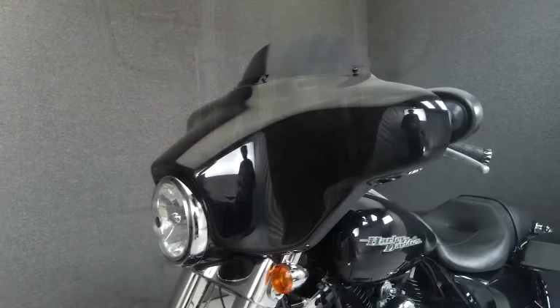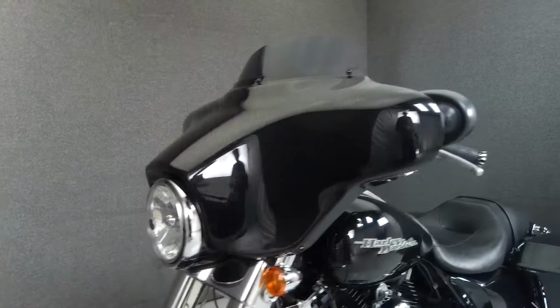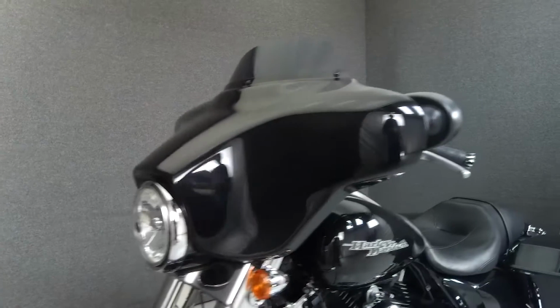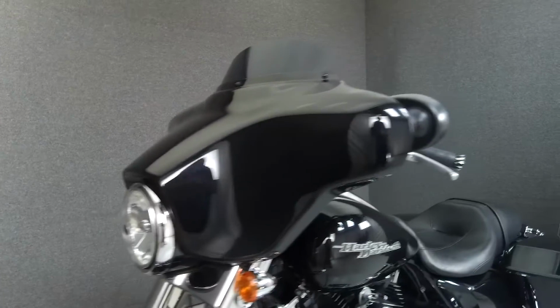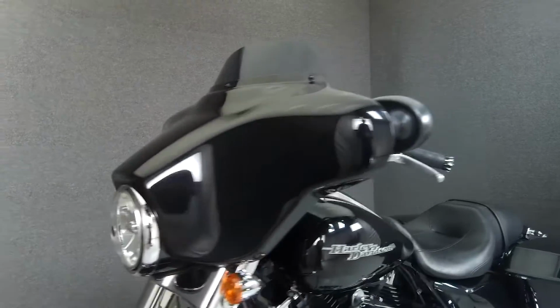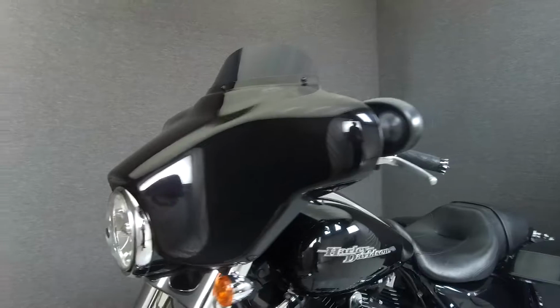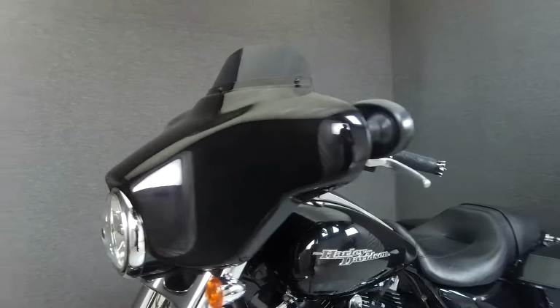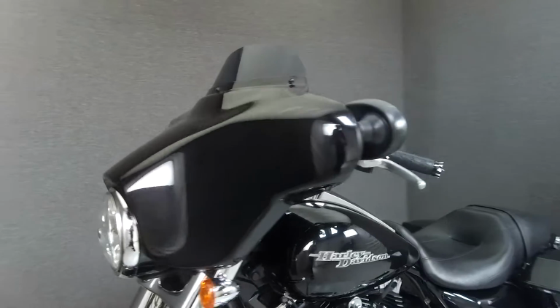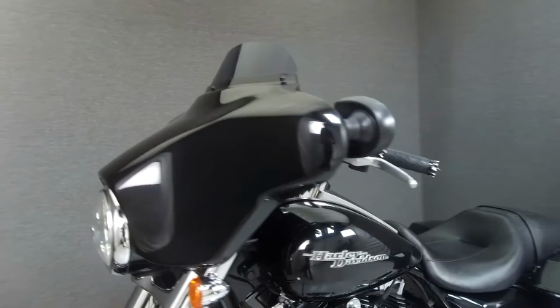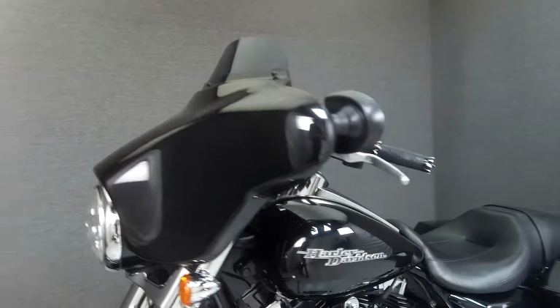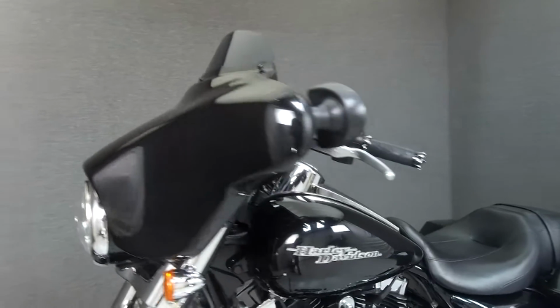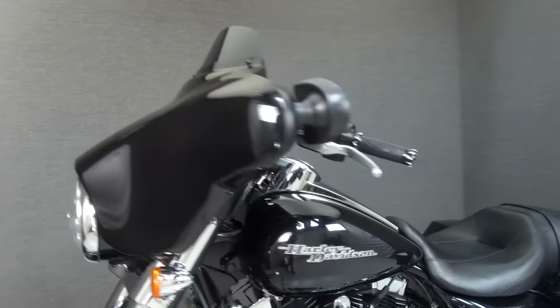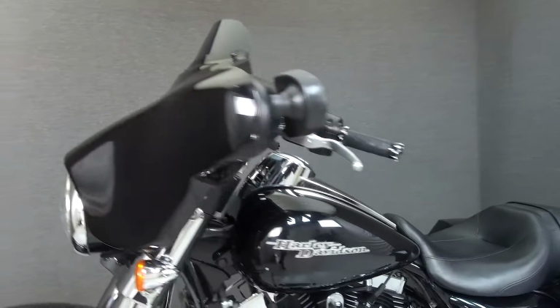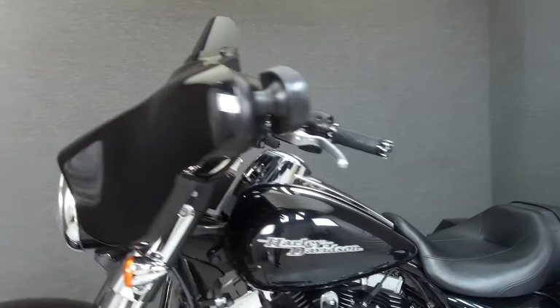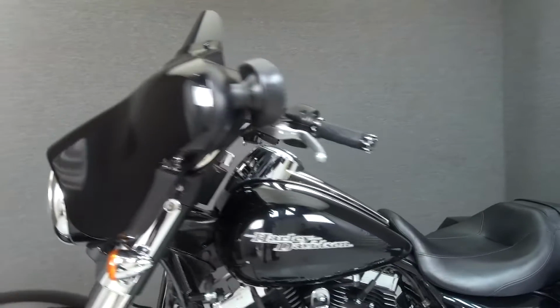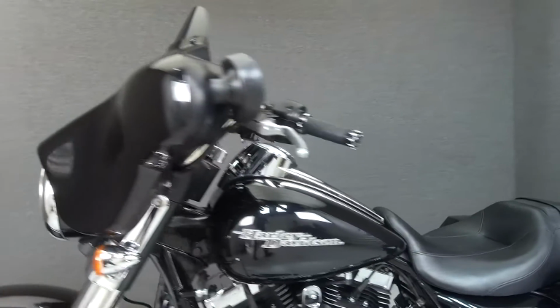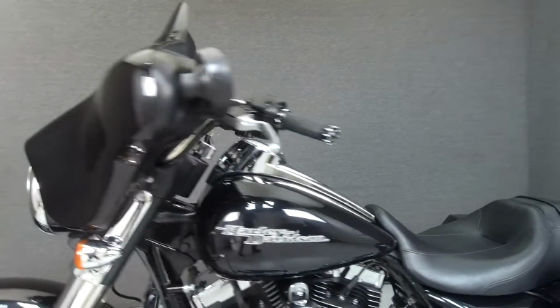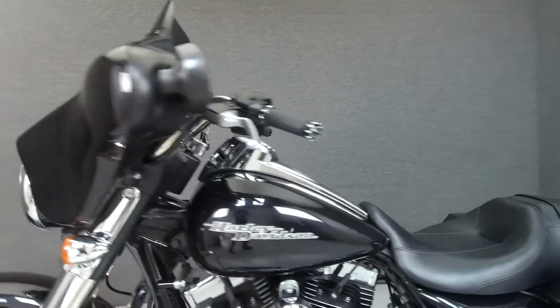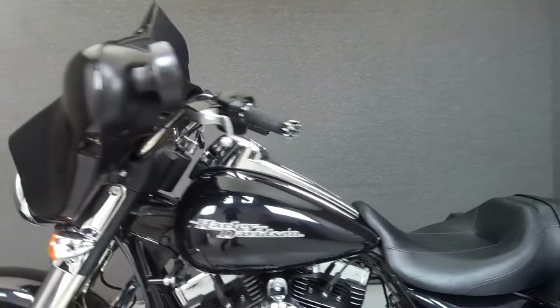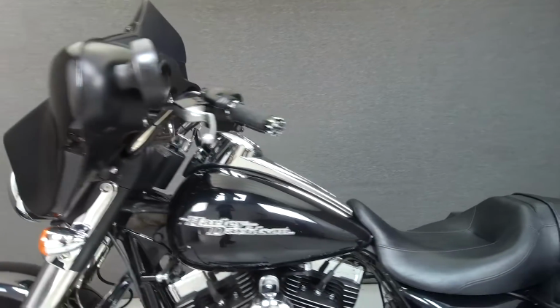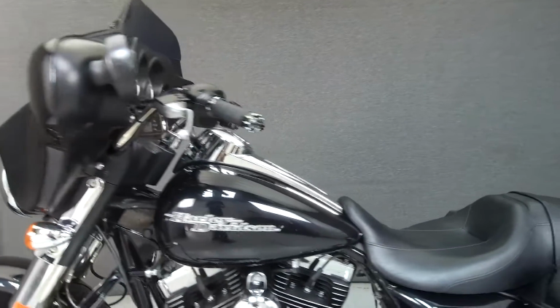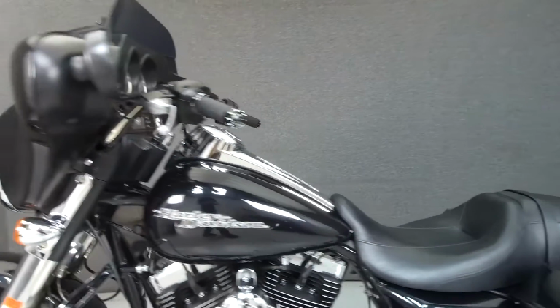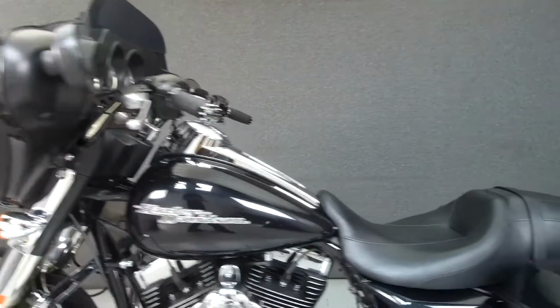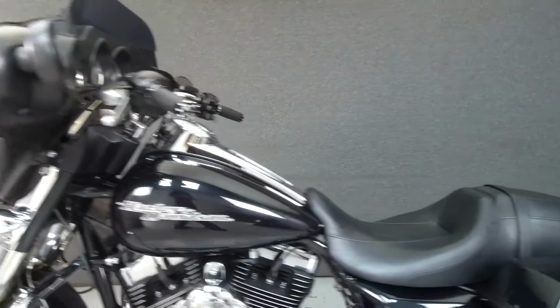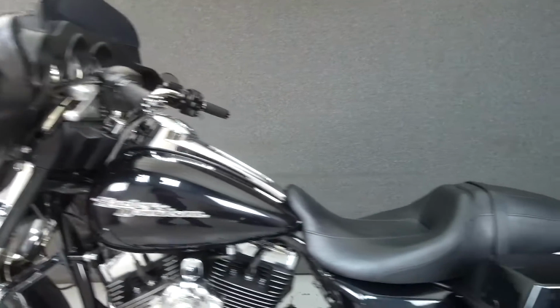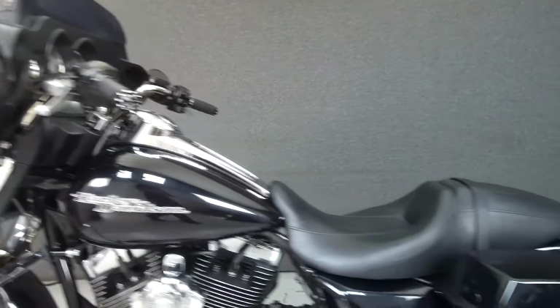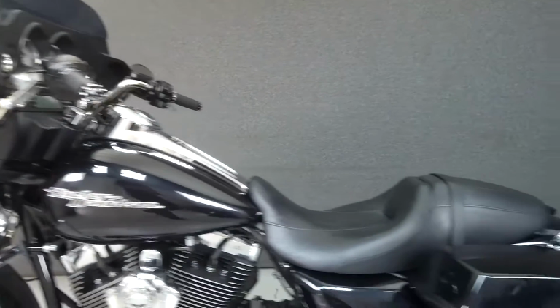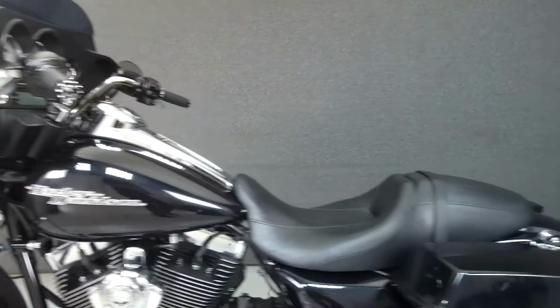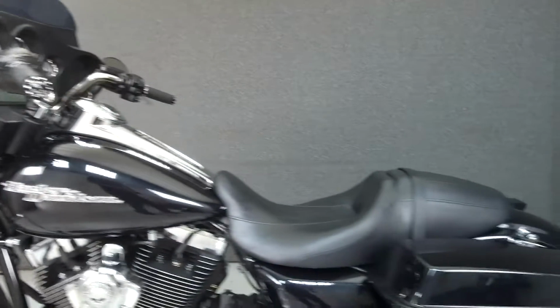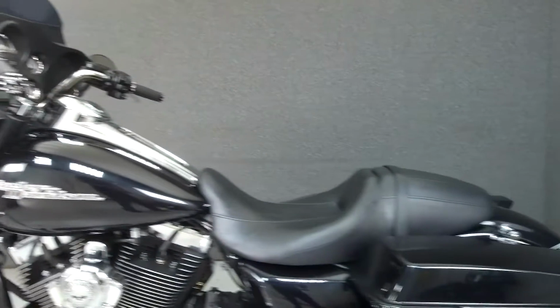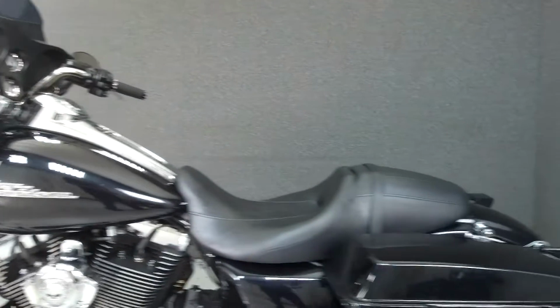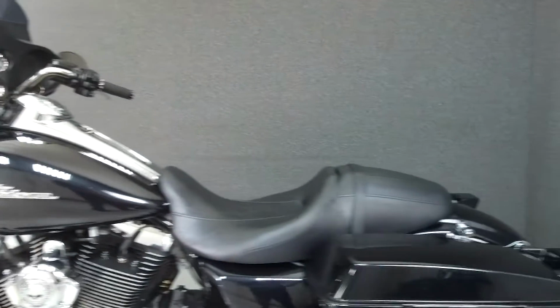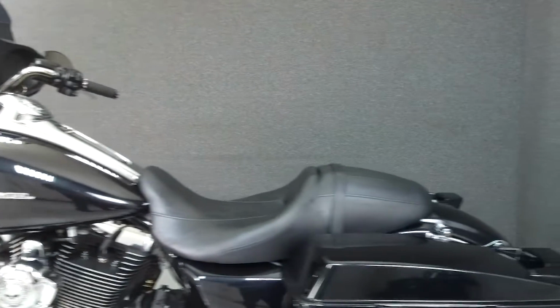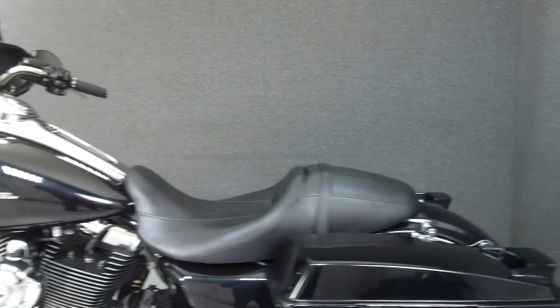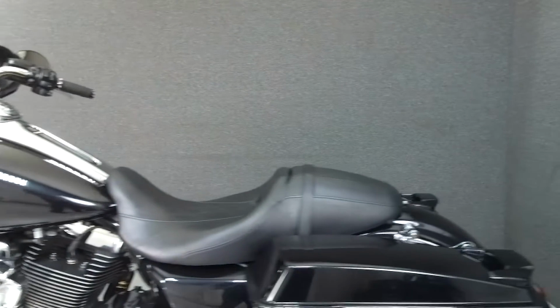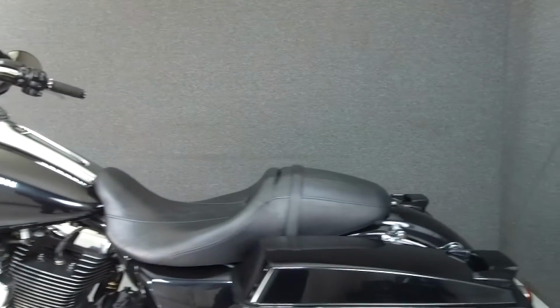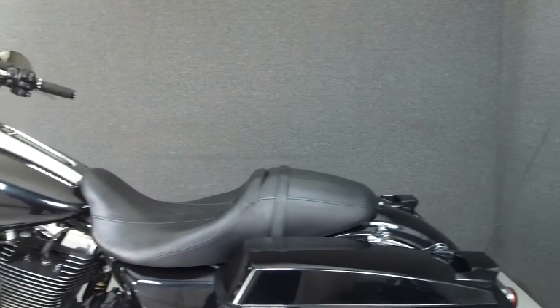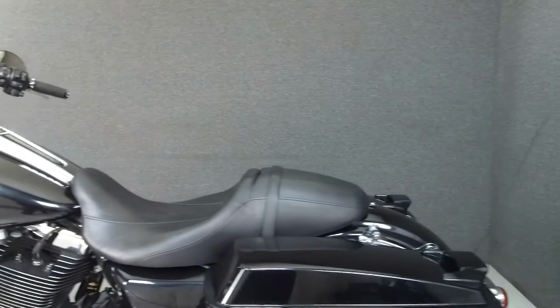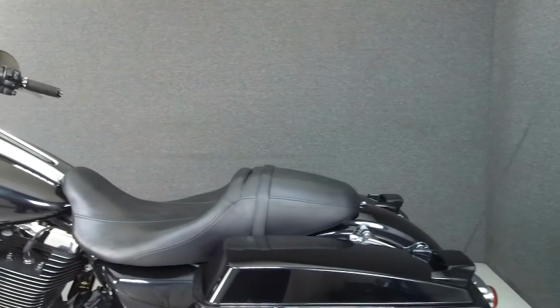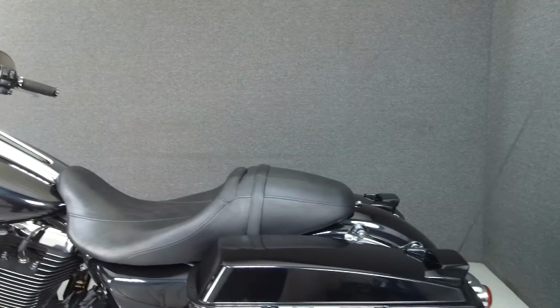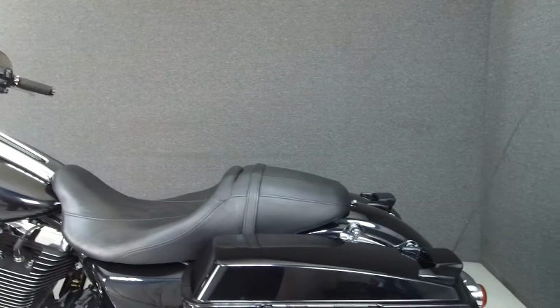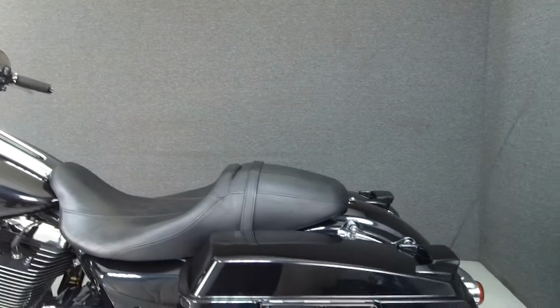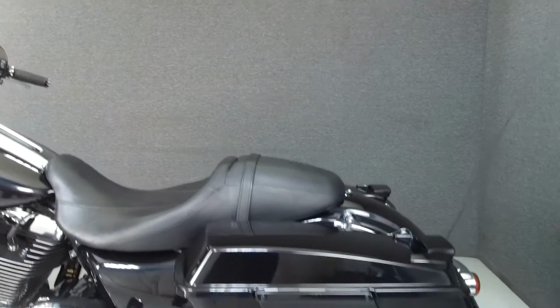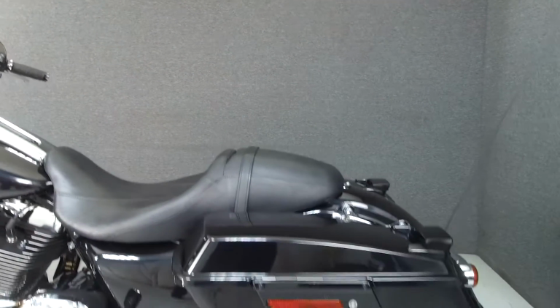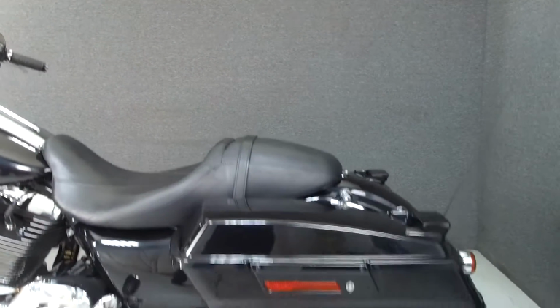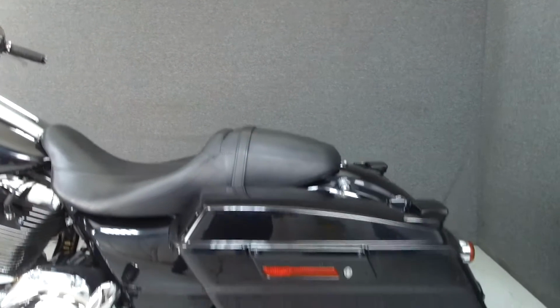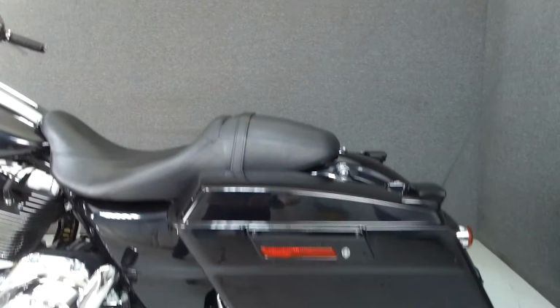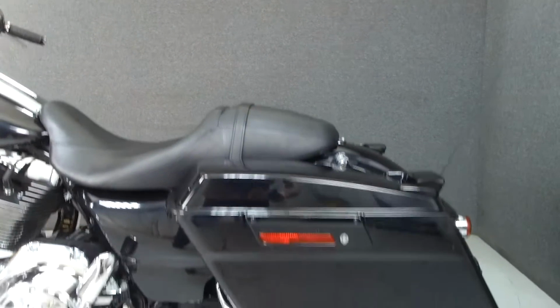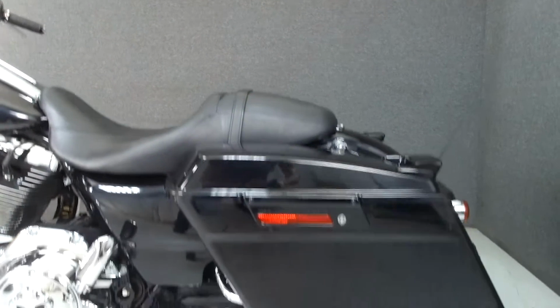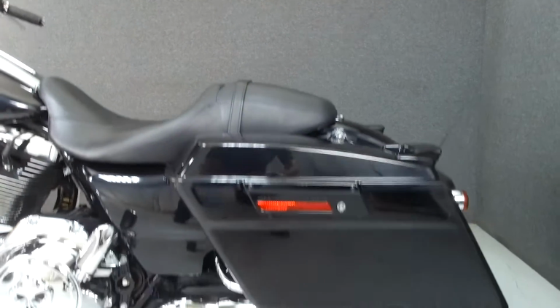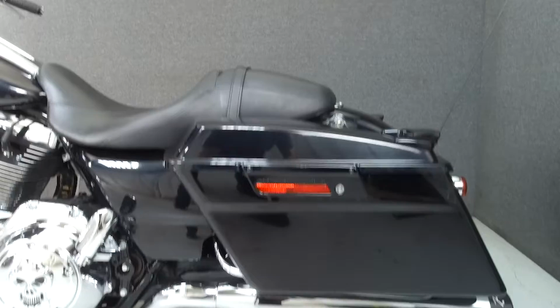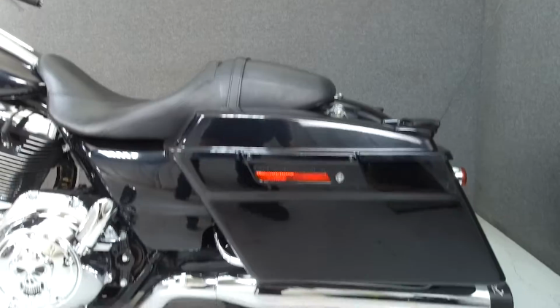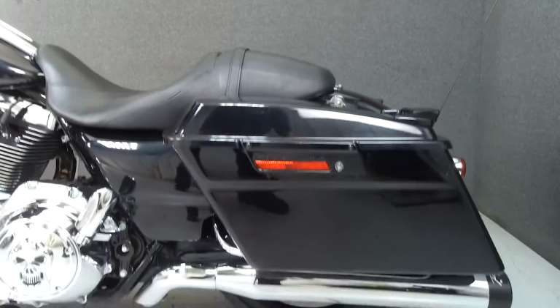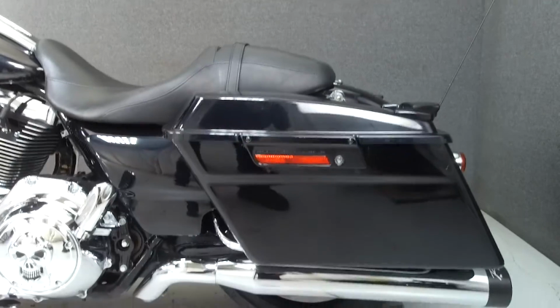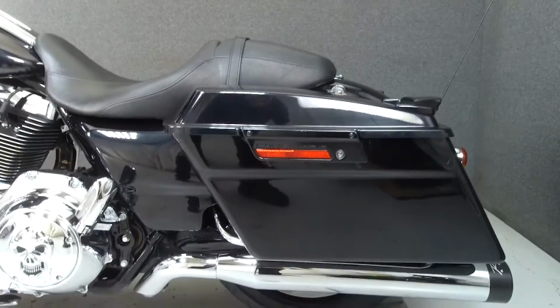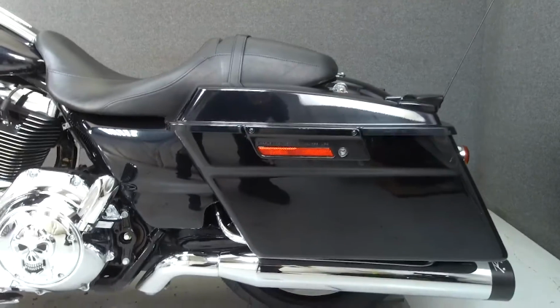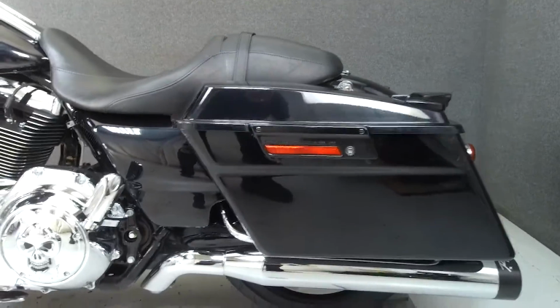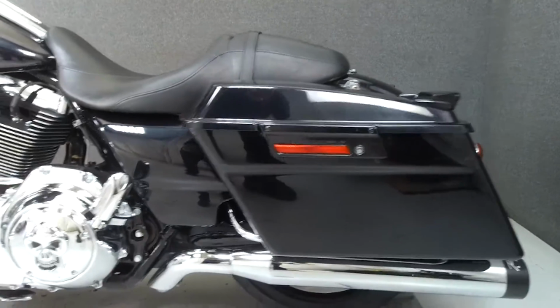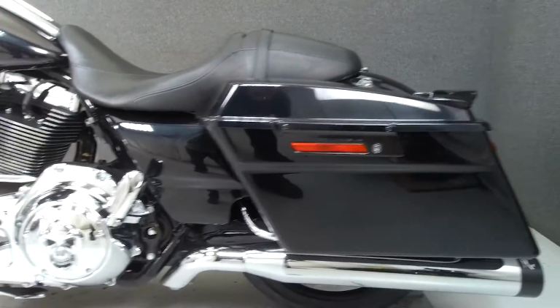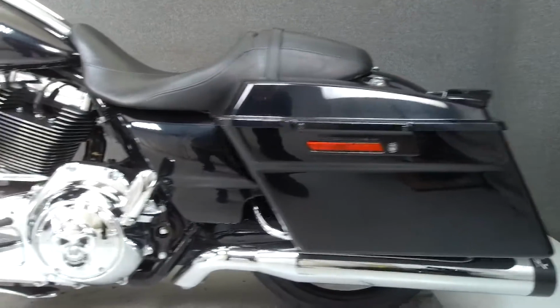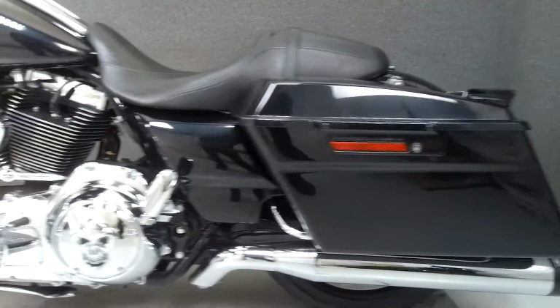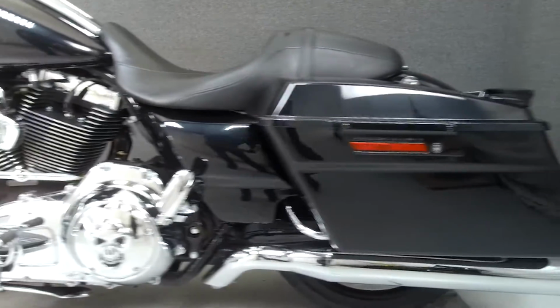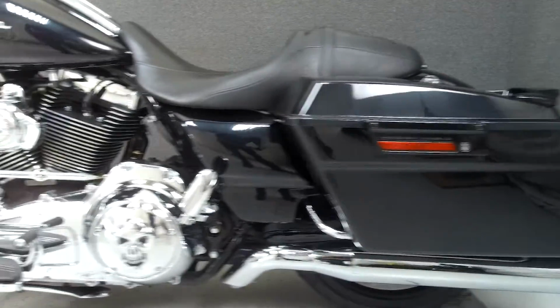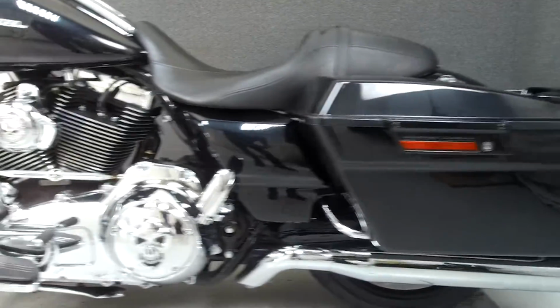This bike comes equipped with a multifunction two-speaker stereo system, ABS, cruise control, and a security system with a proximity fob.